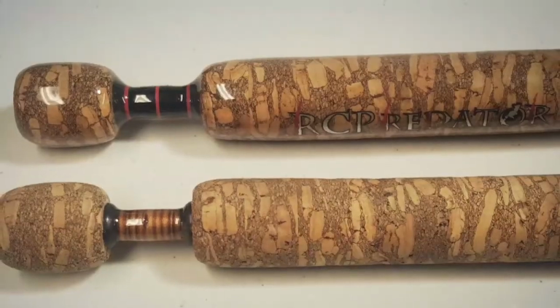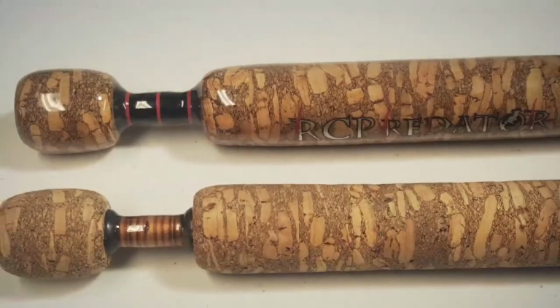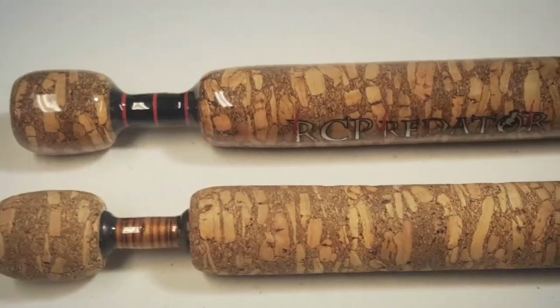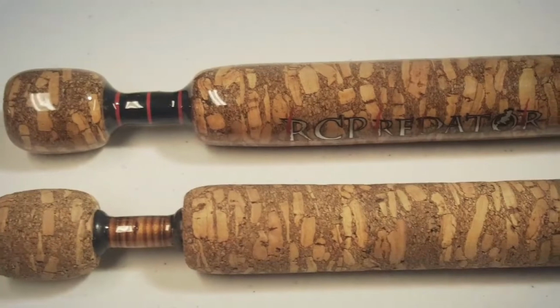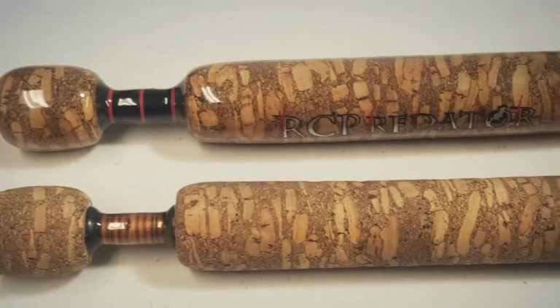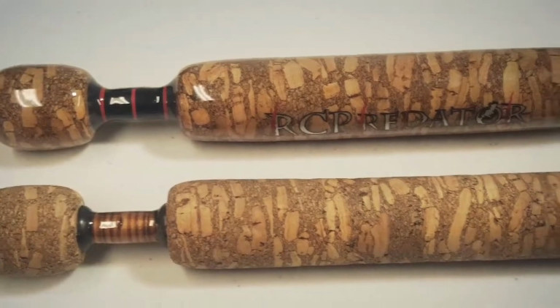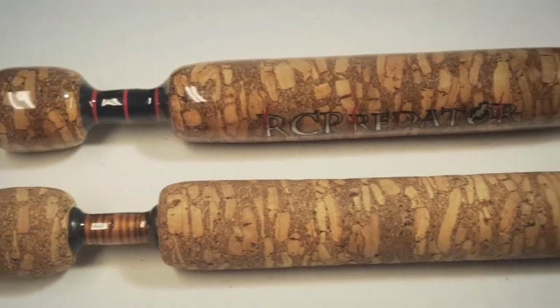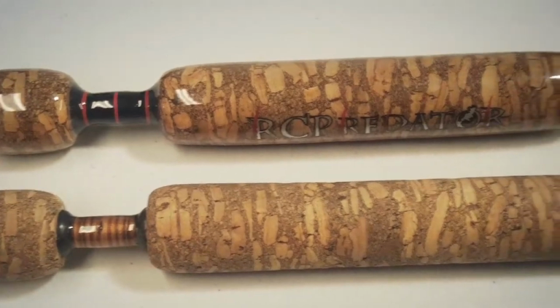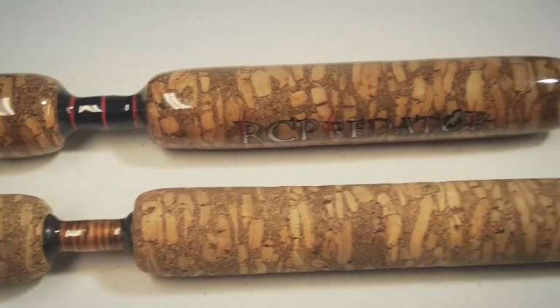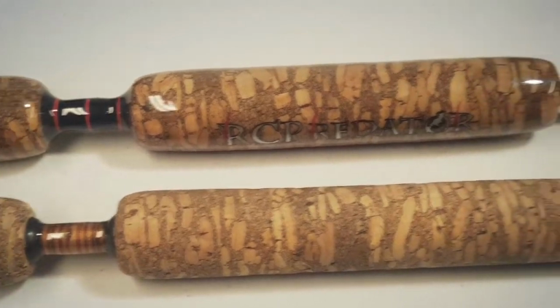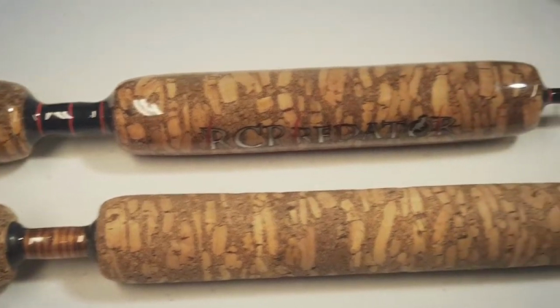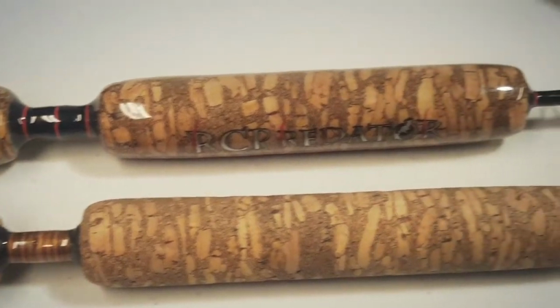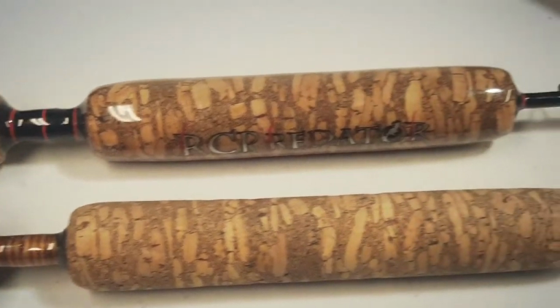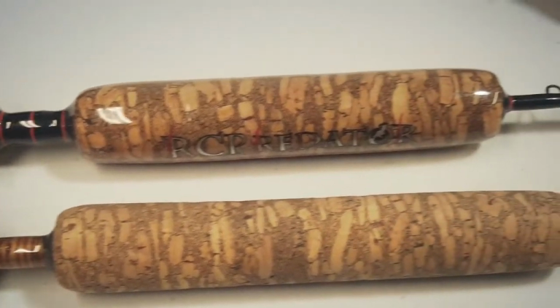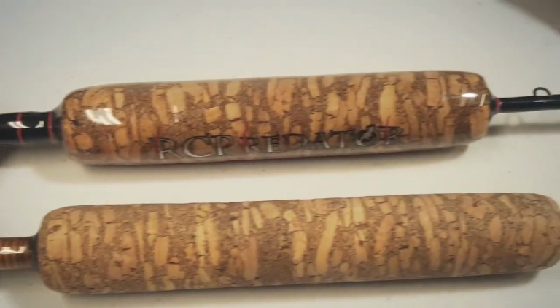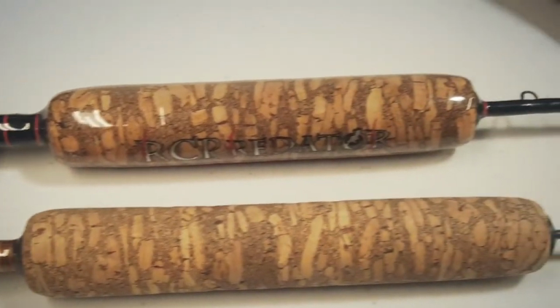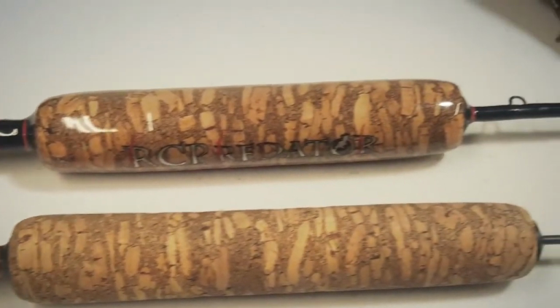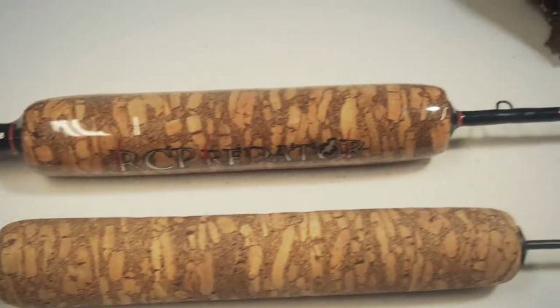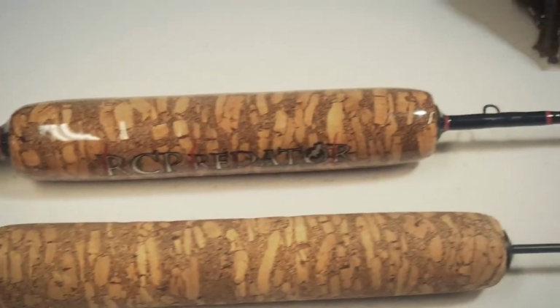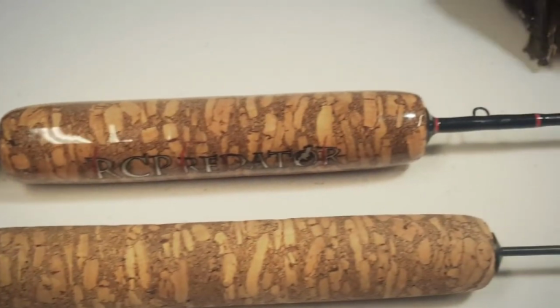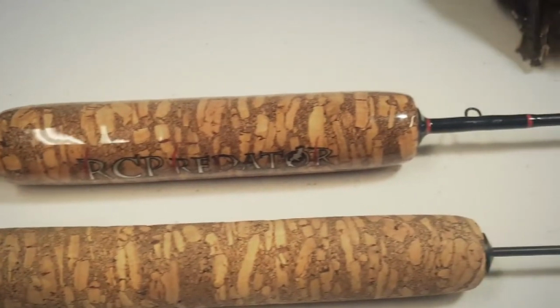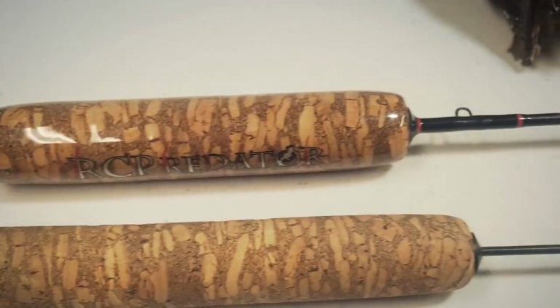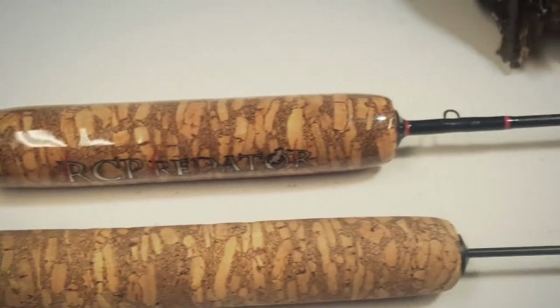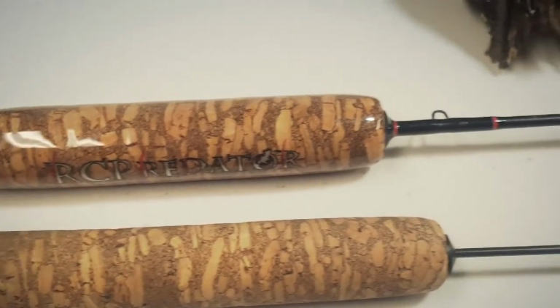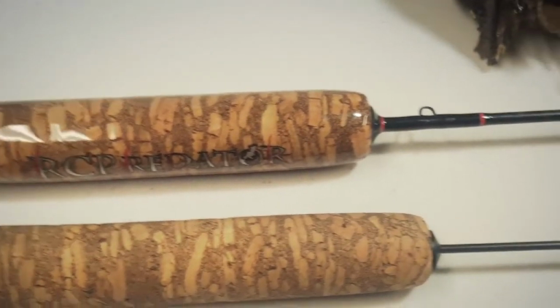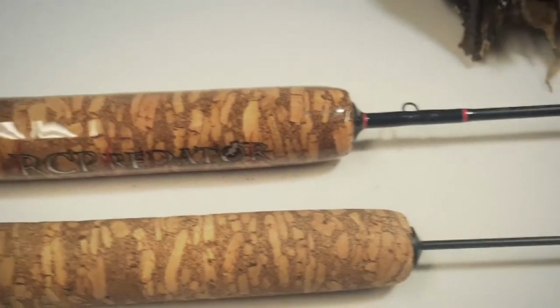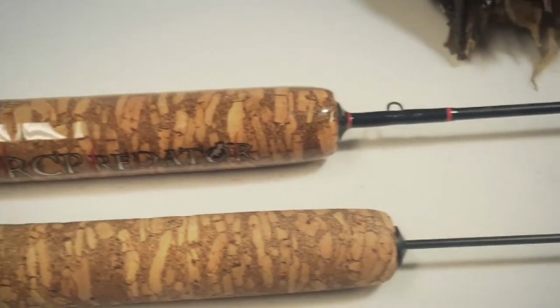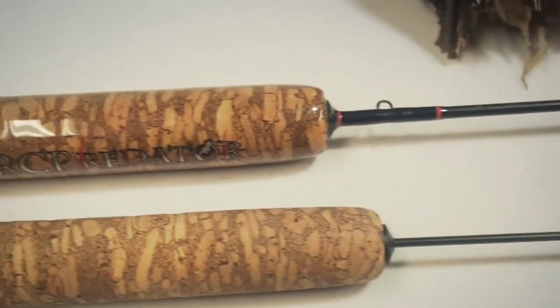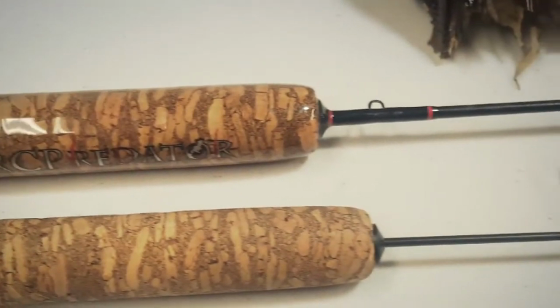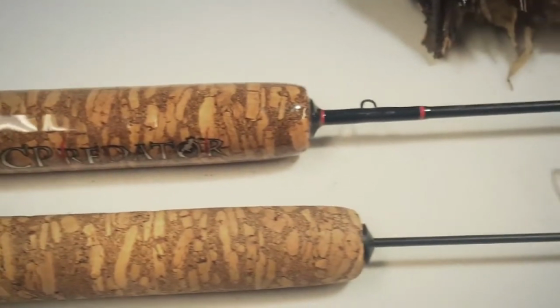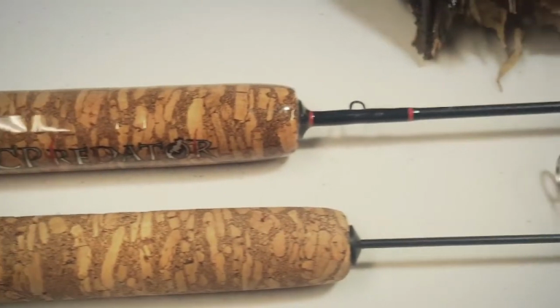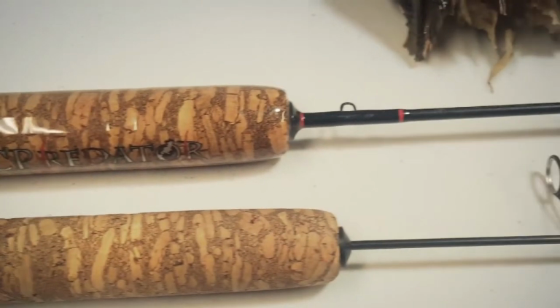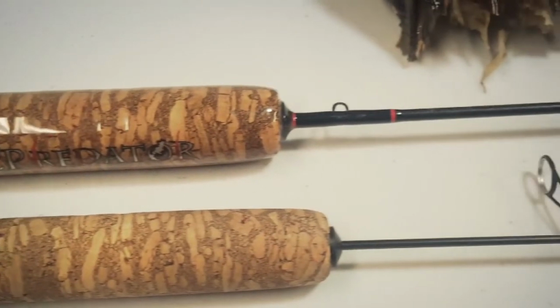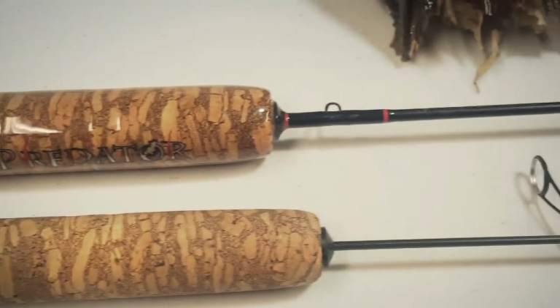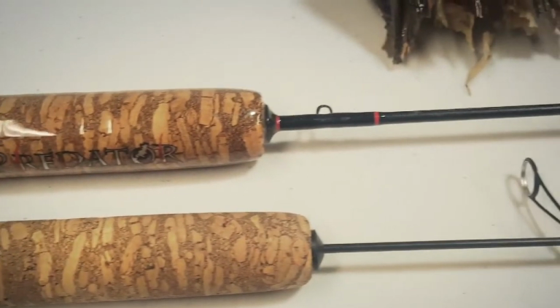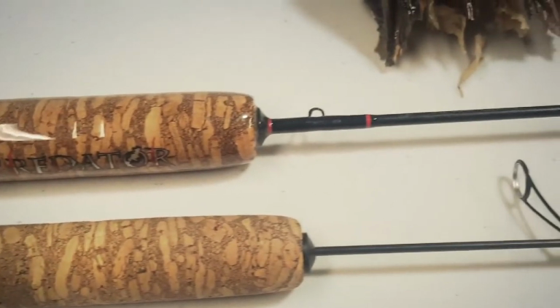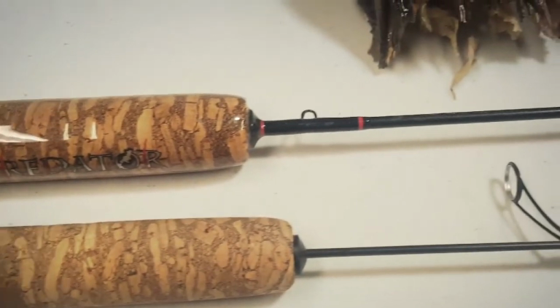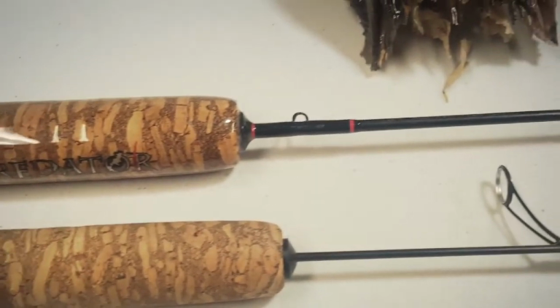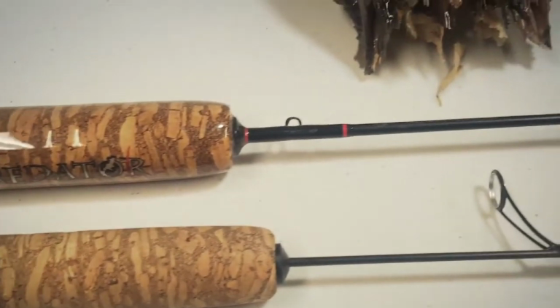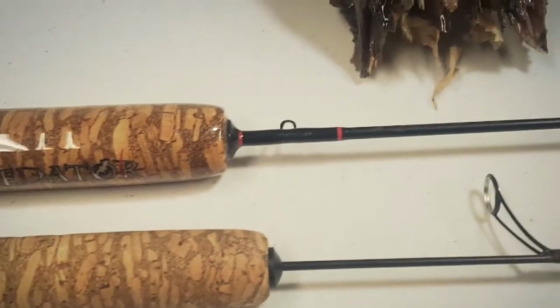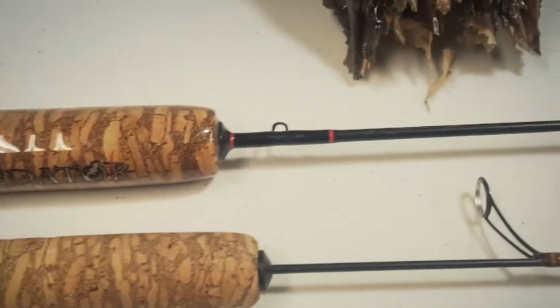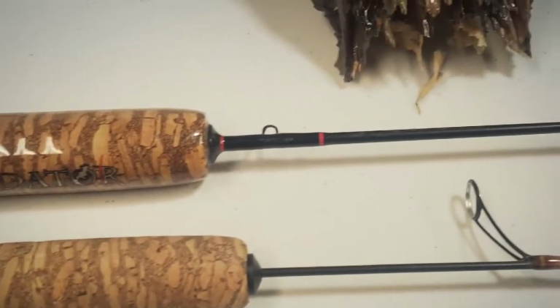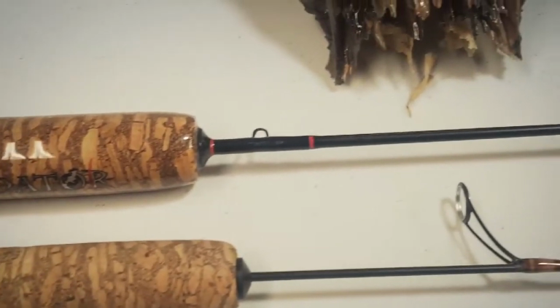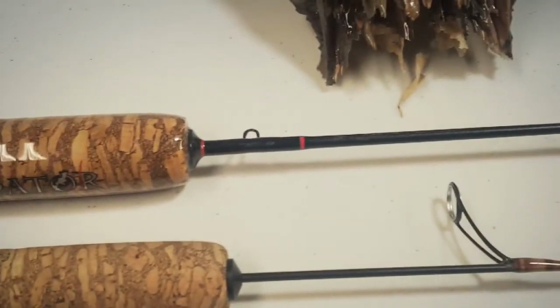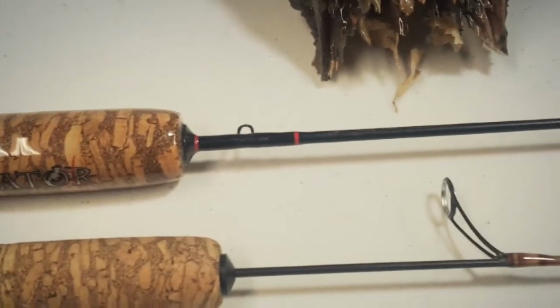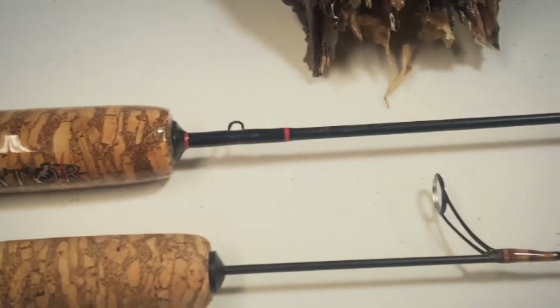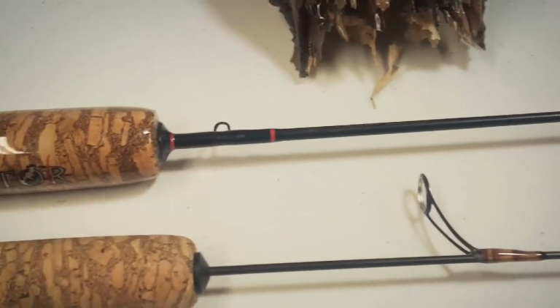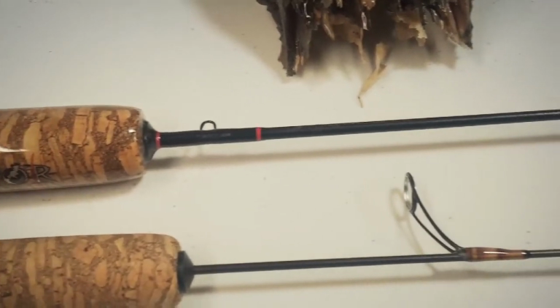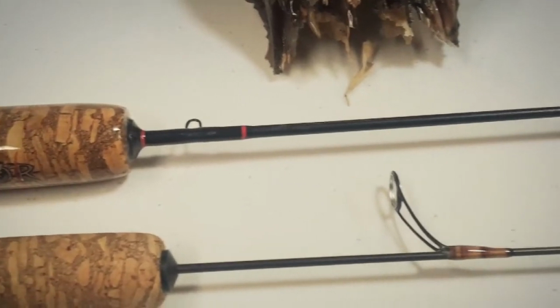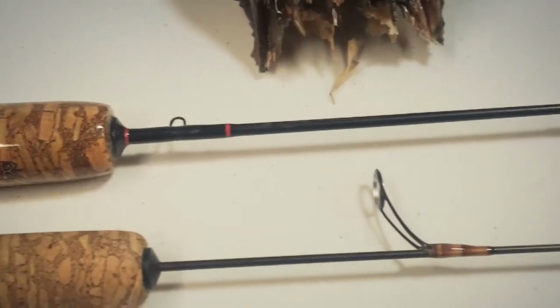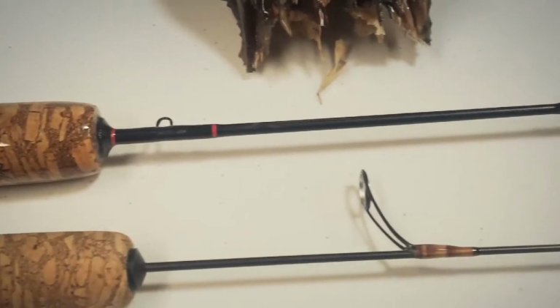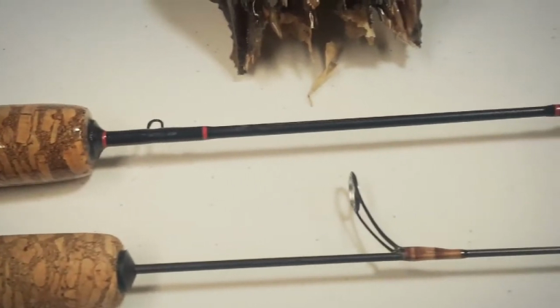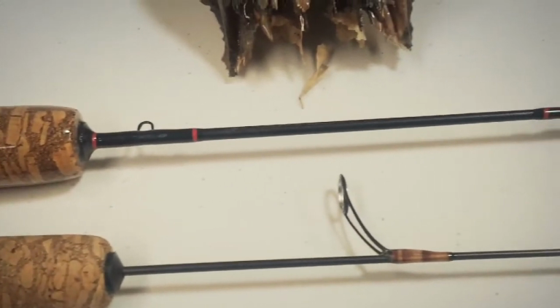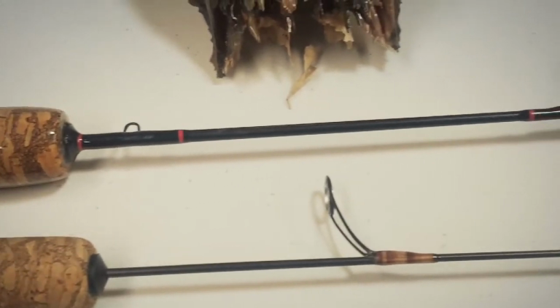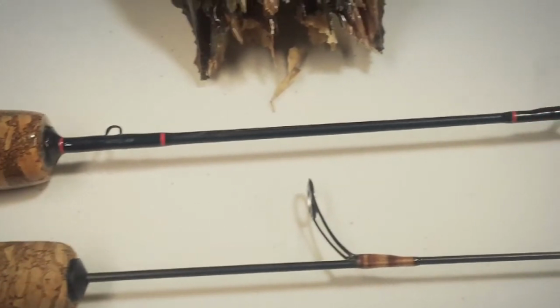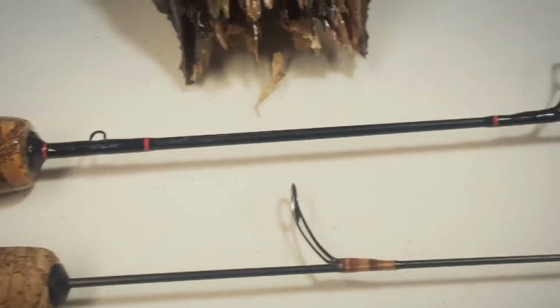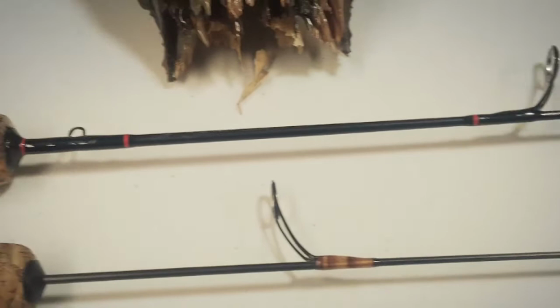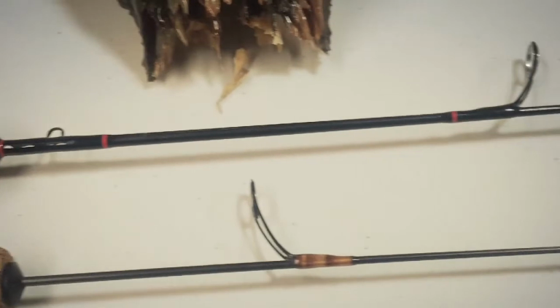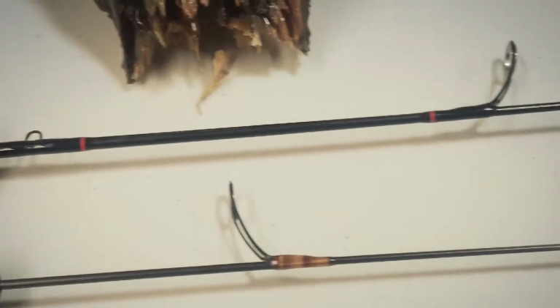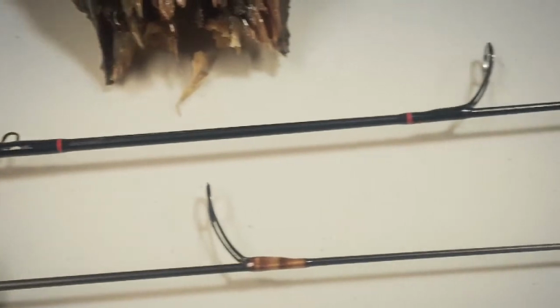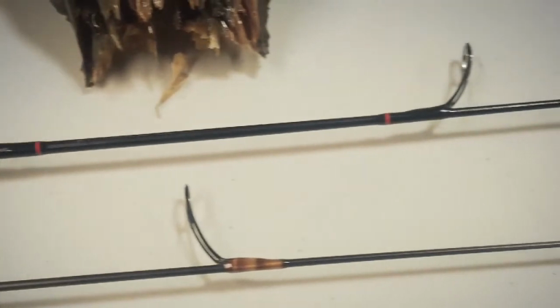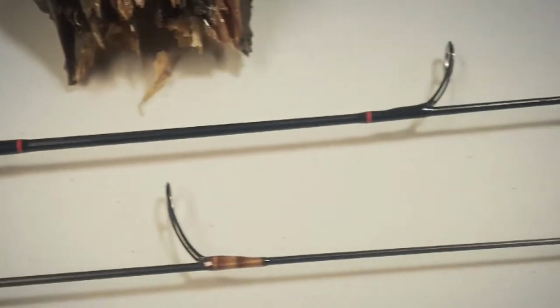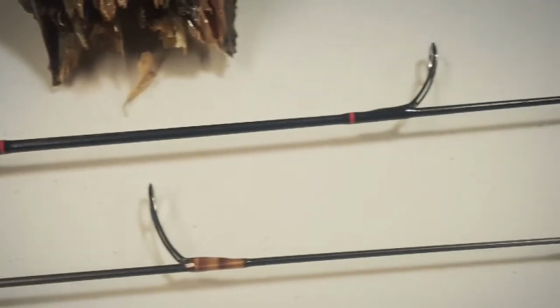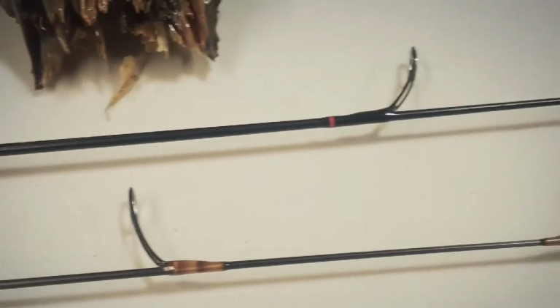These rods come in three guide setups: one for inline reels, one for spin reels, and one for schooly type reels.